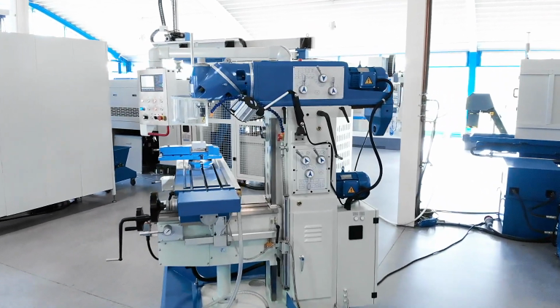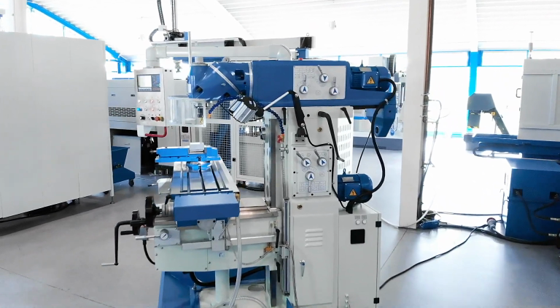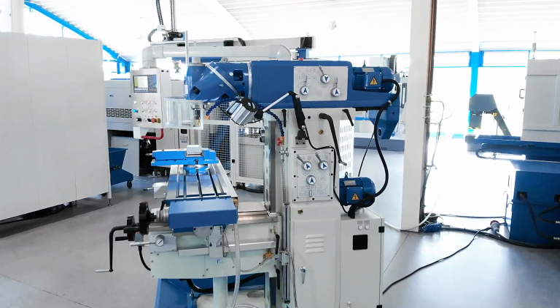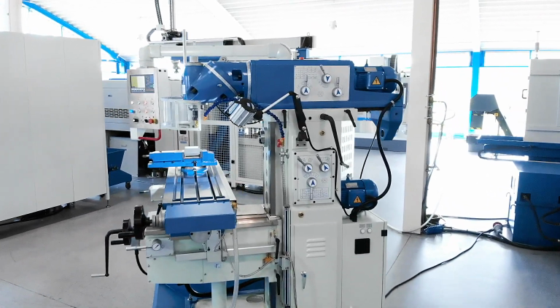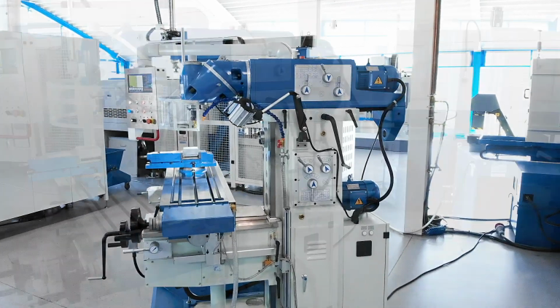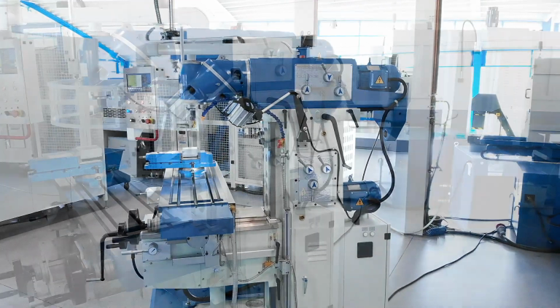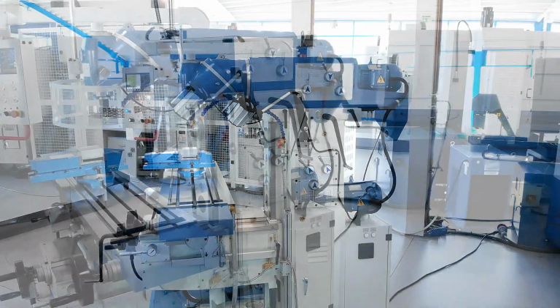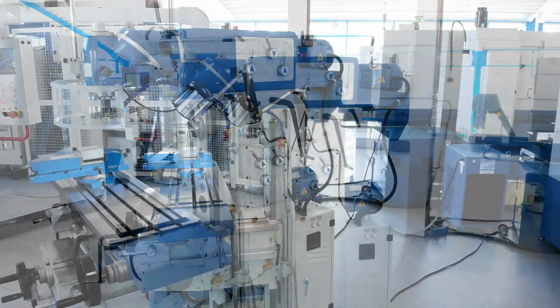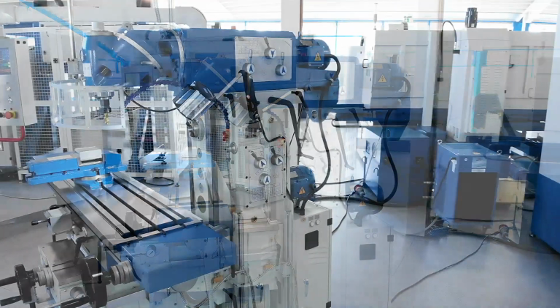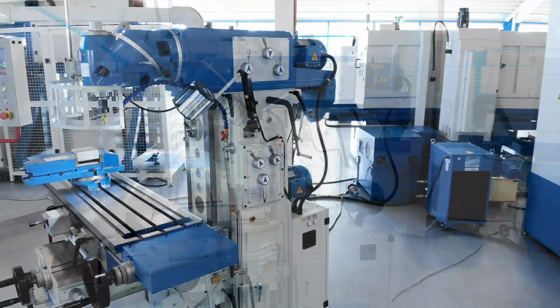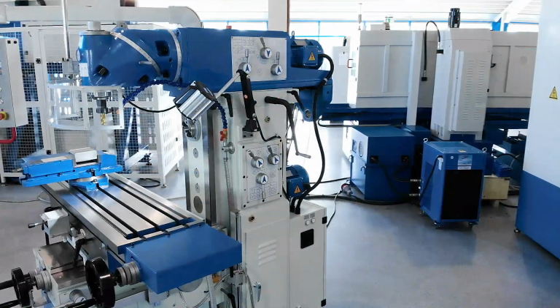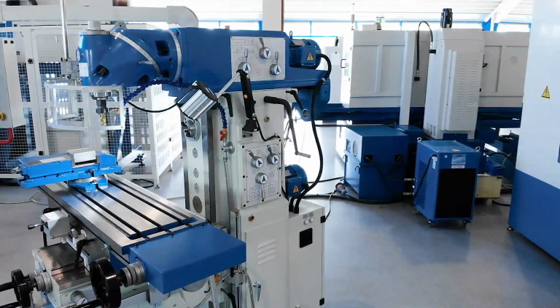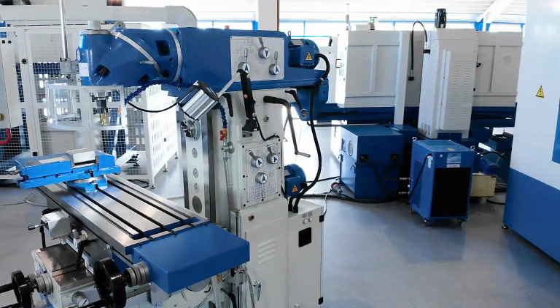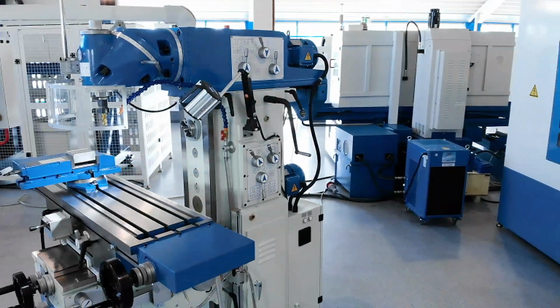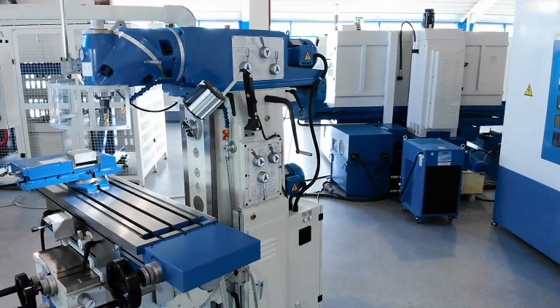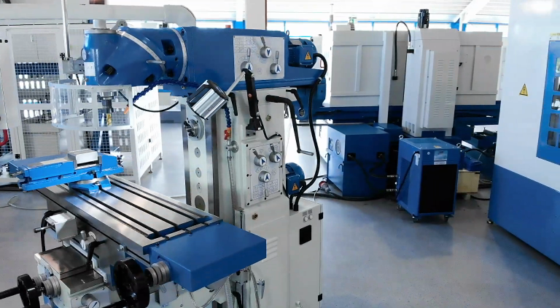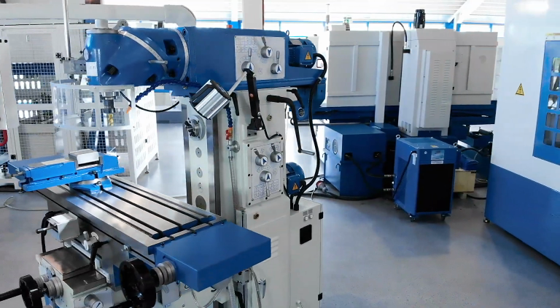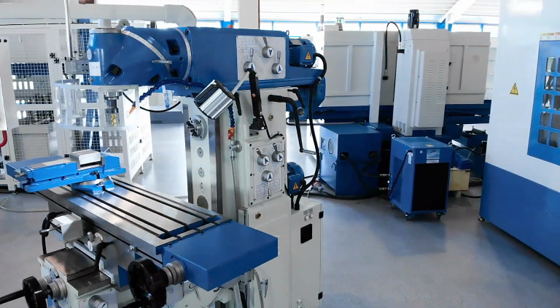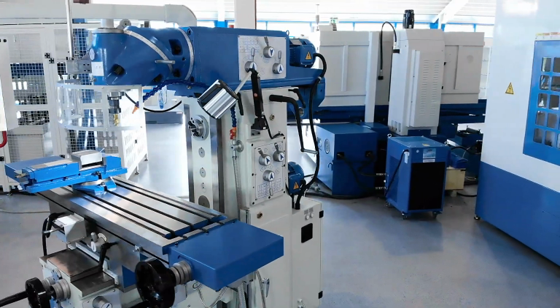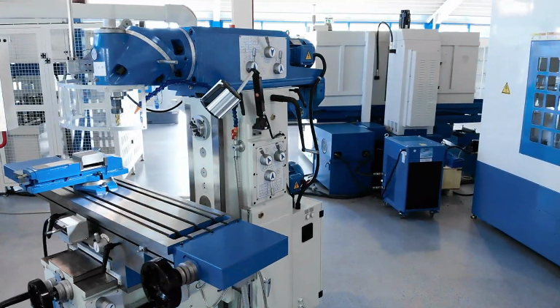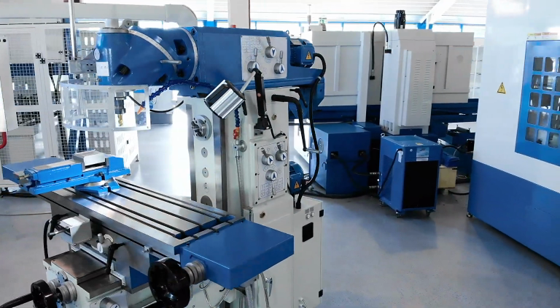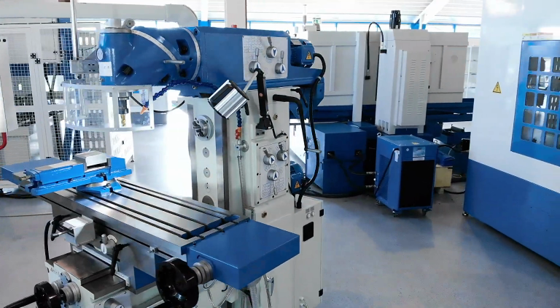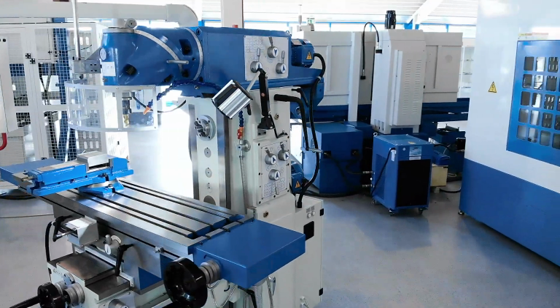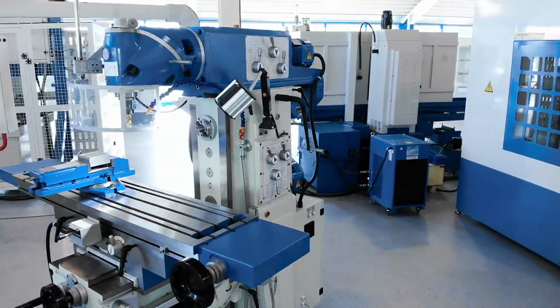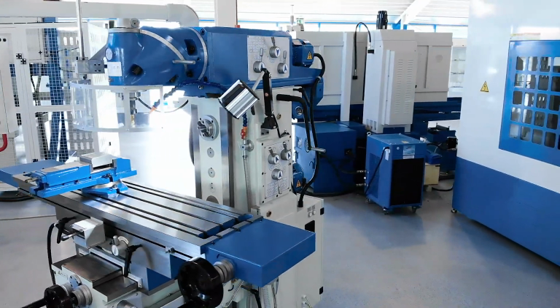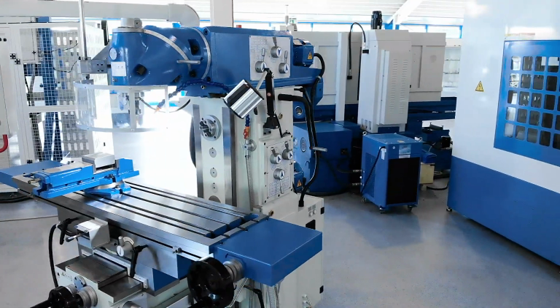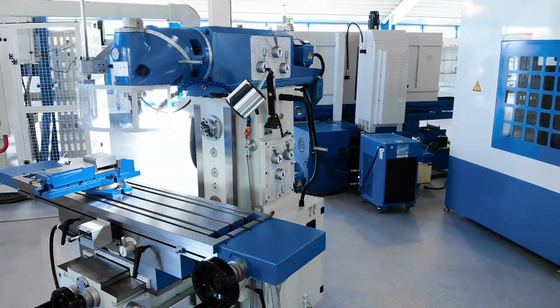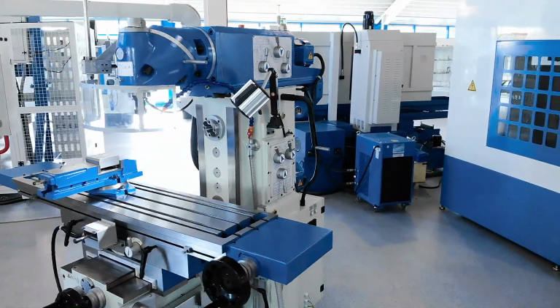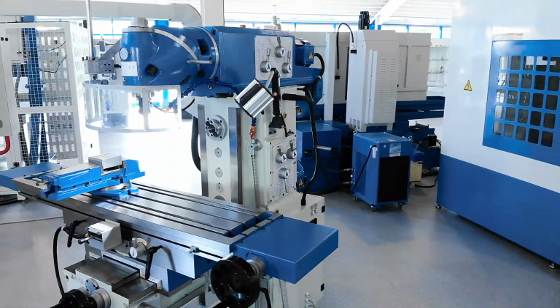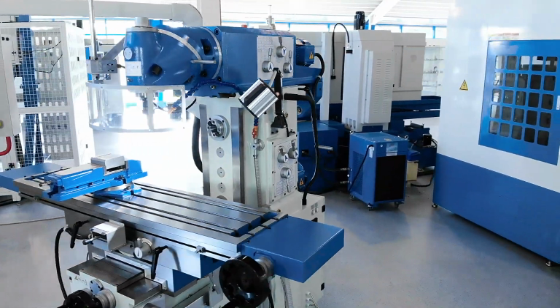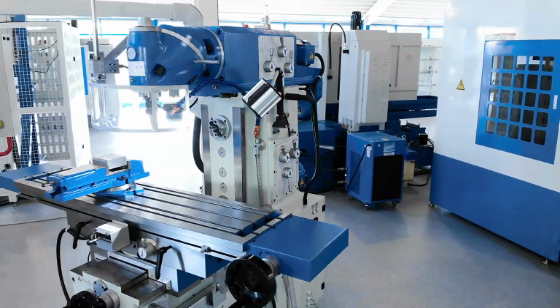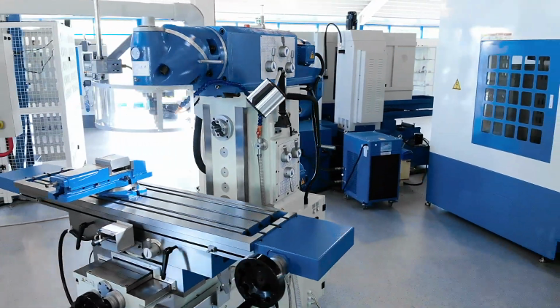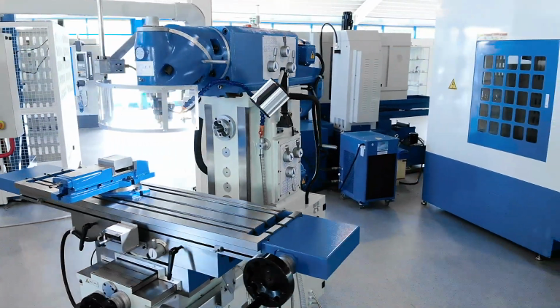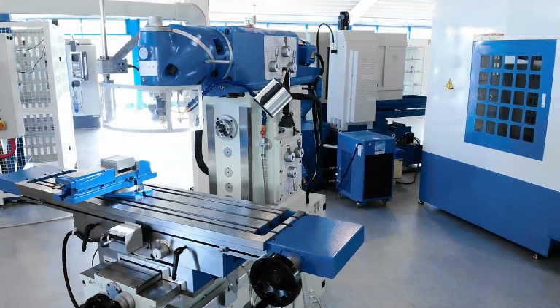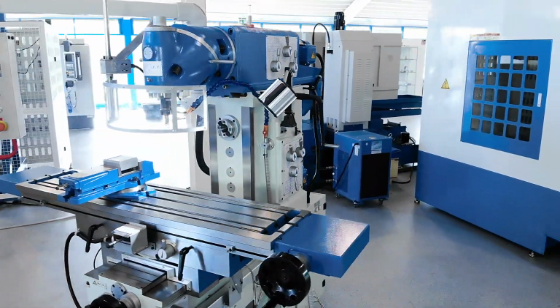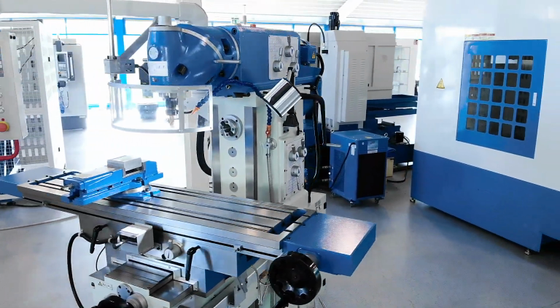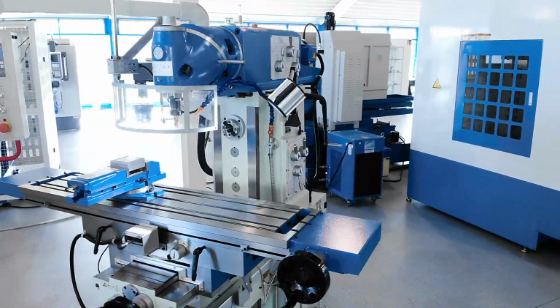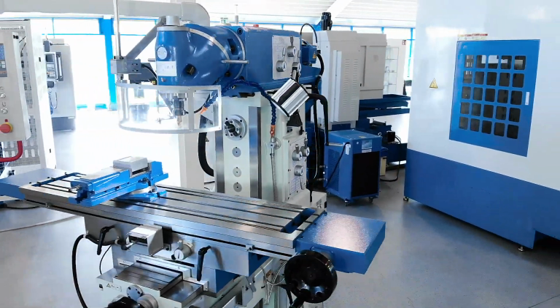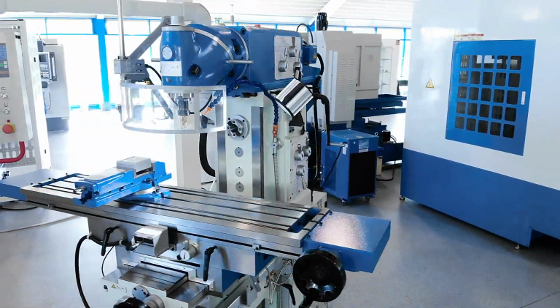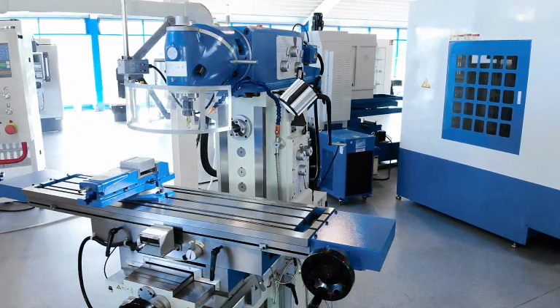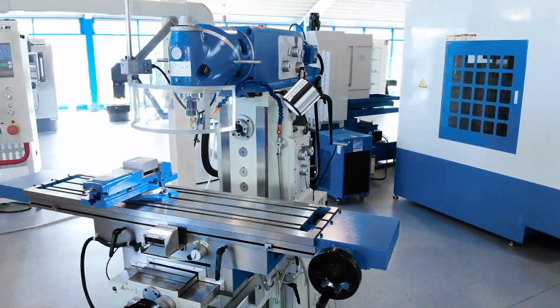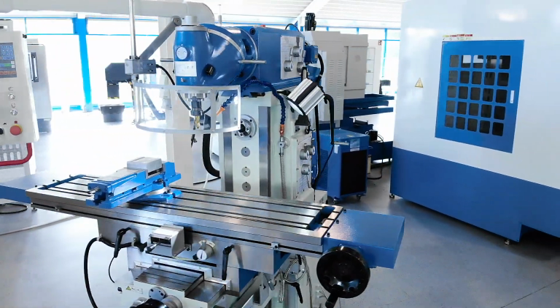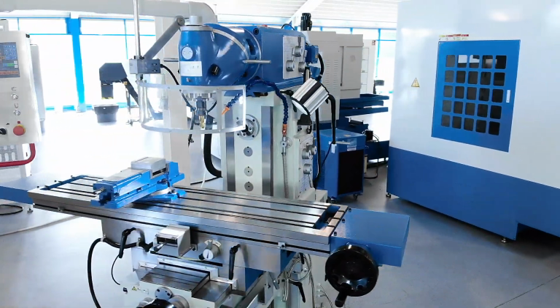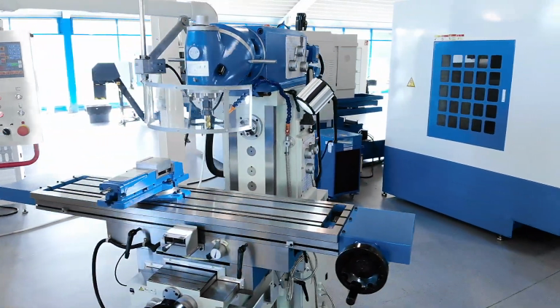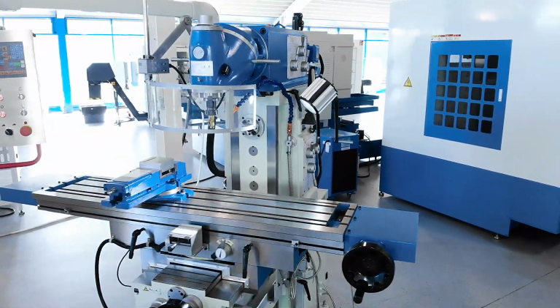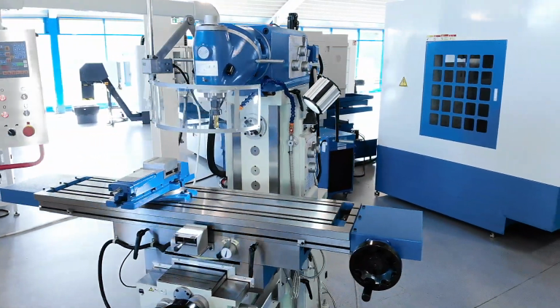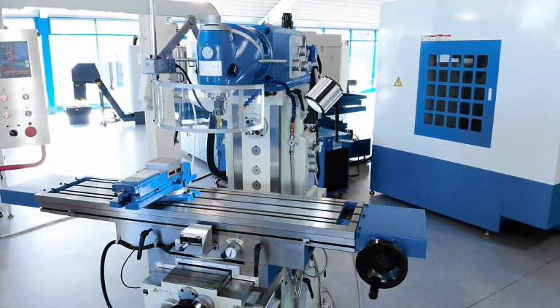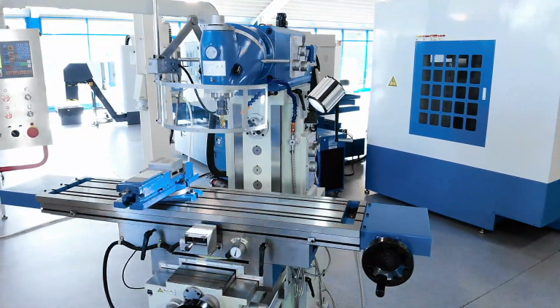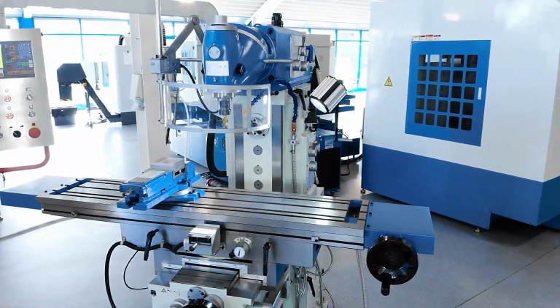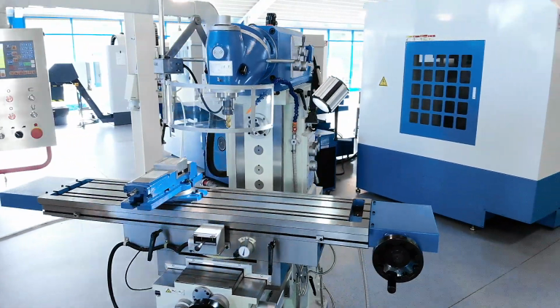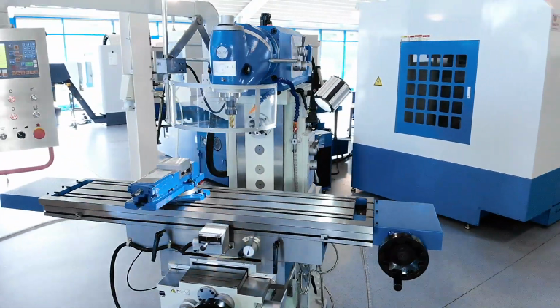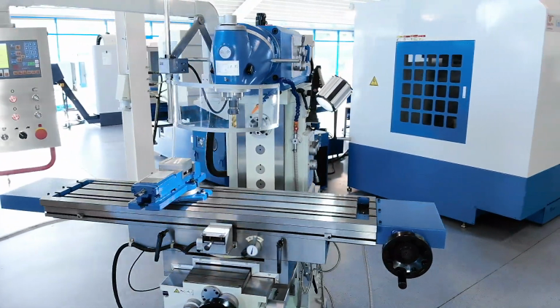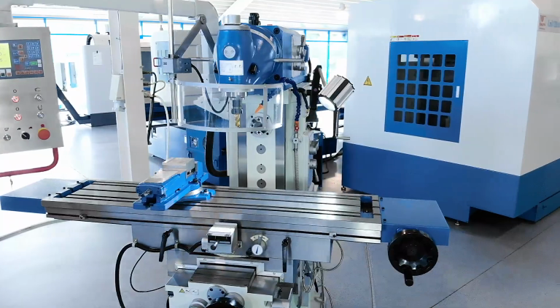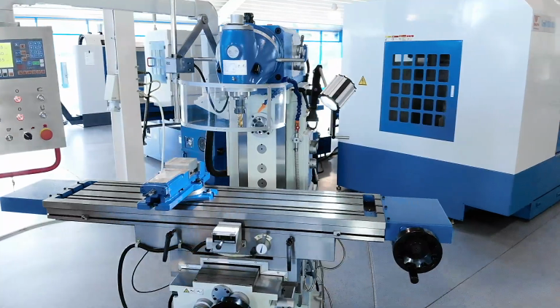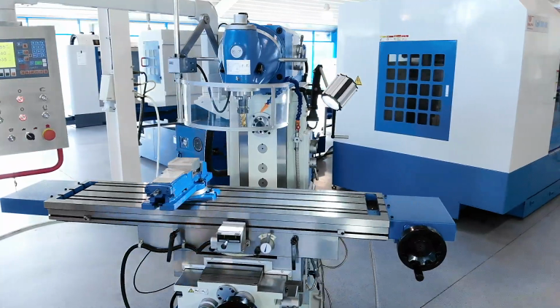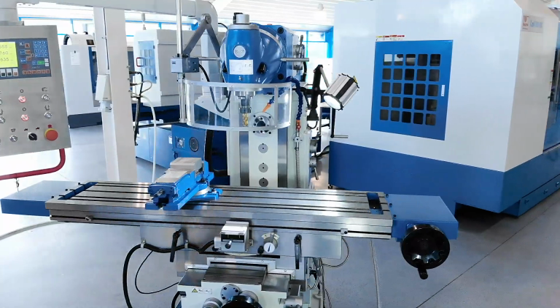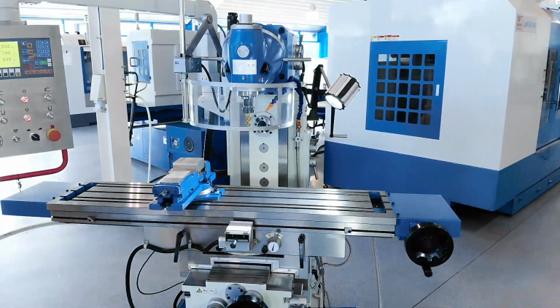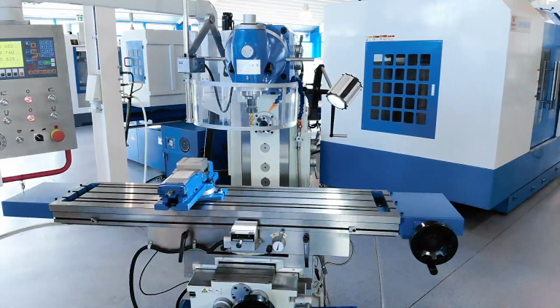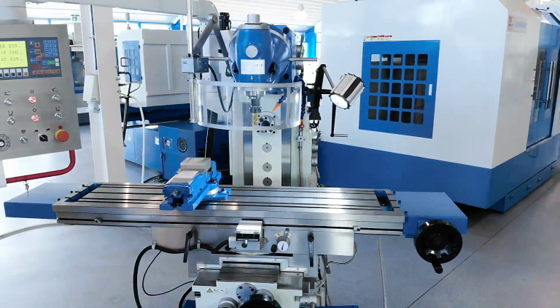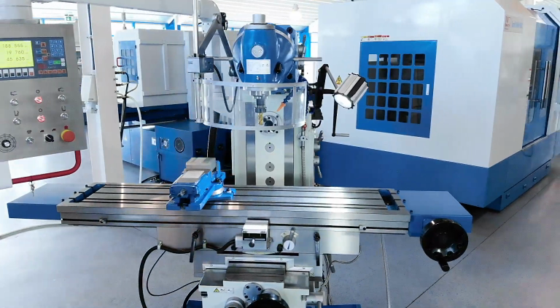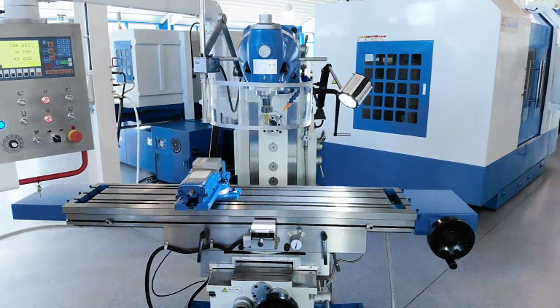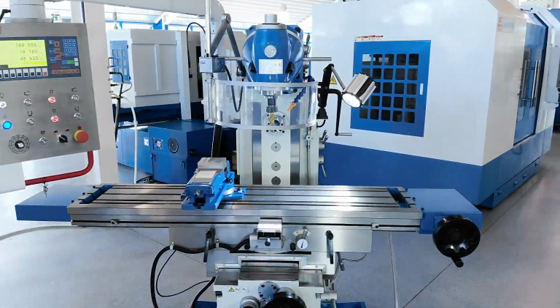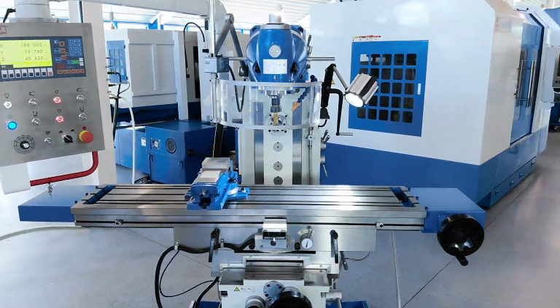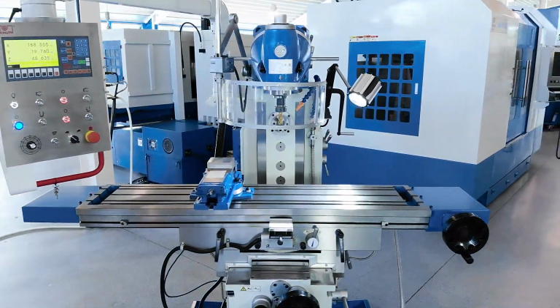The machine features a console-type construction with a heavy frame made of high-quality grey cast iron using modern techniques for casting and machining.